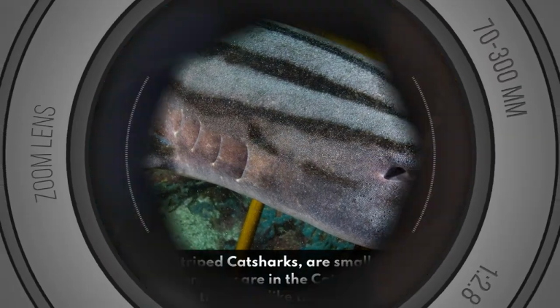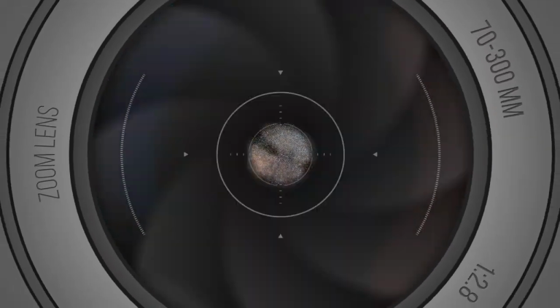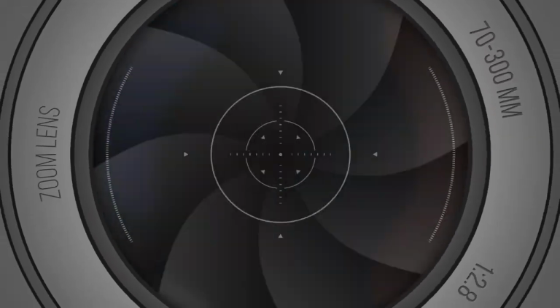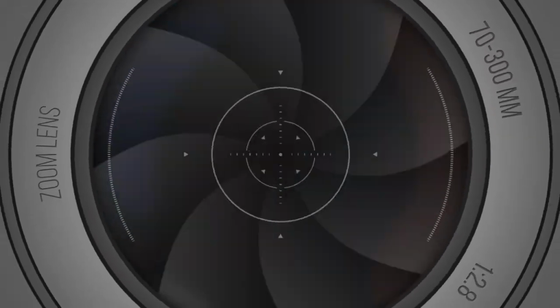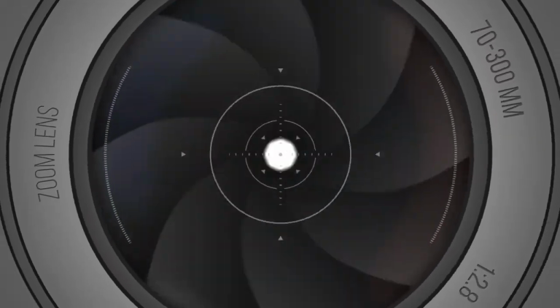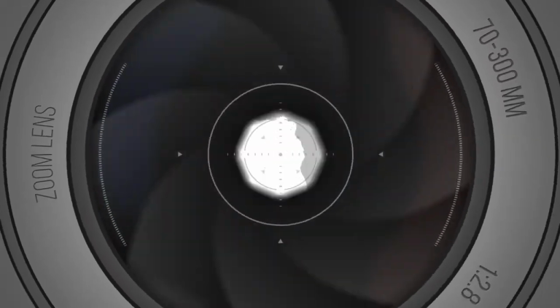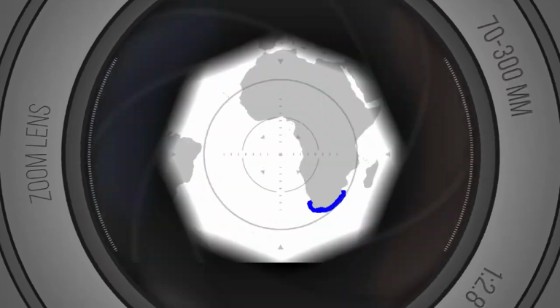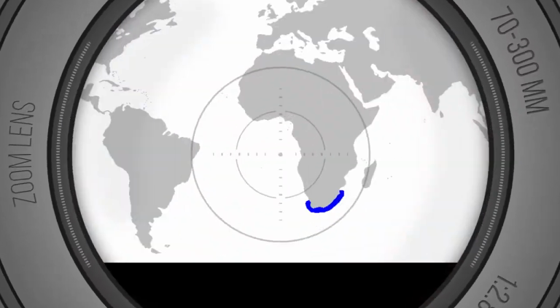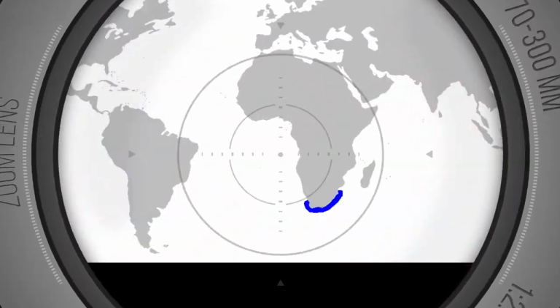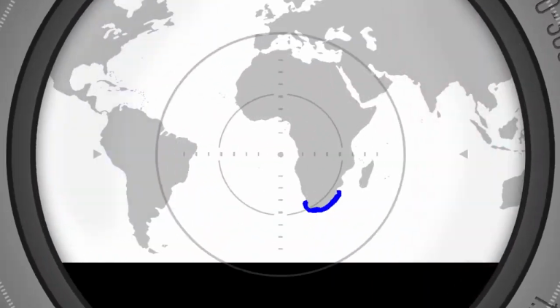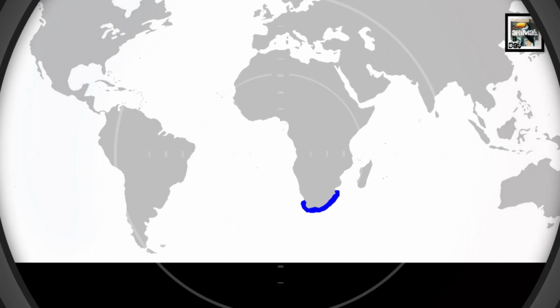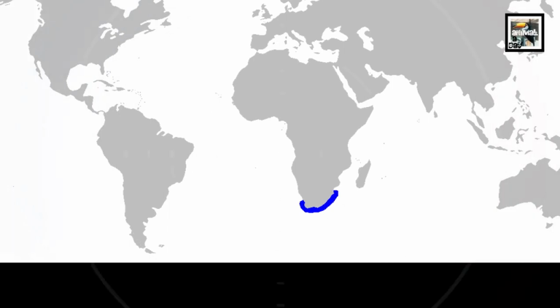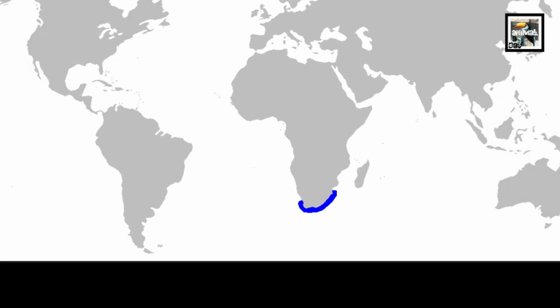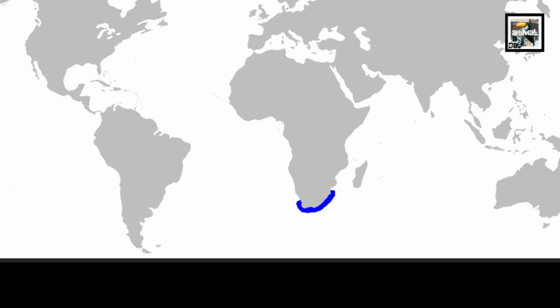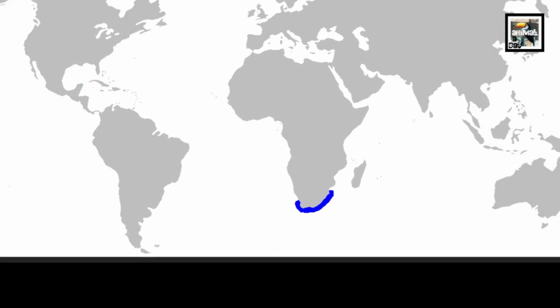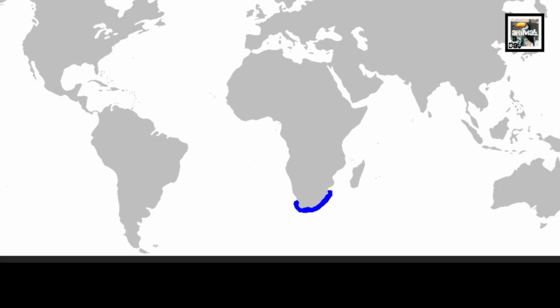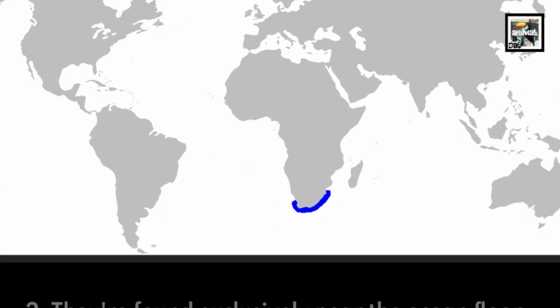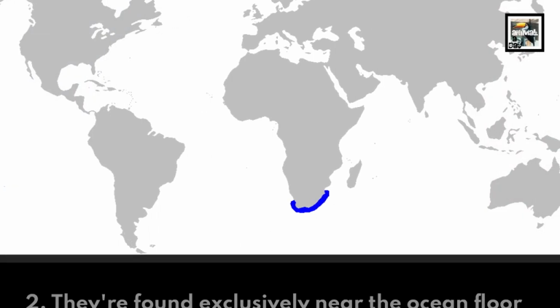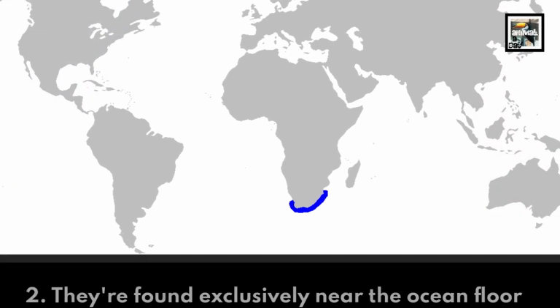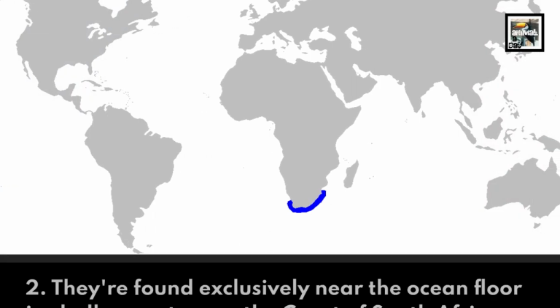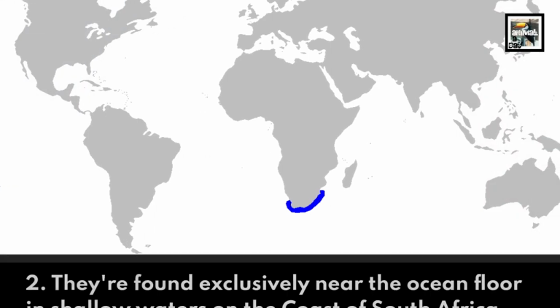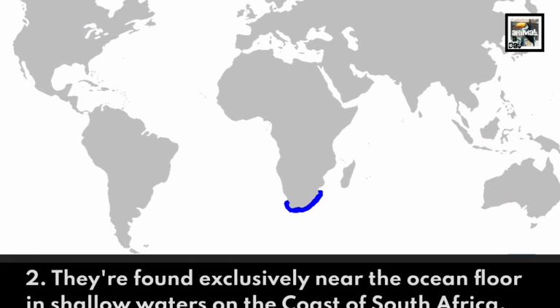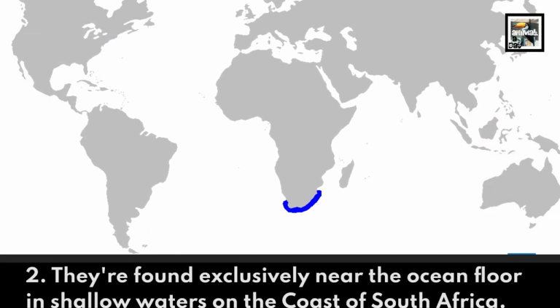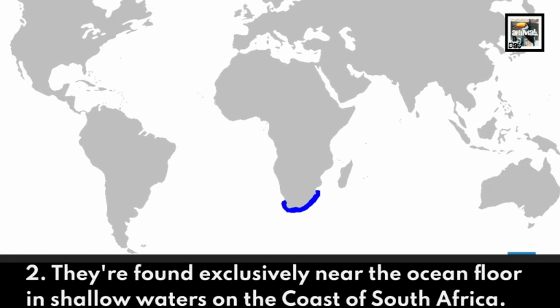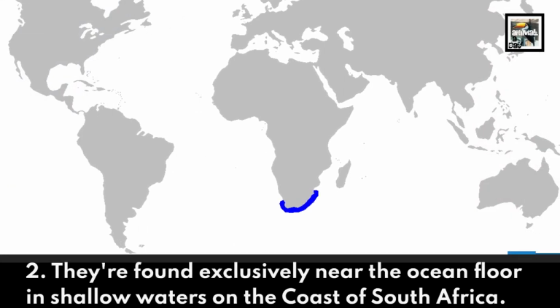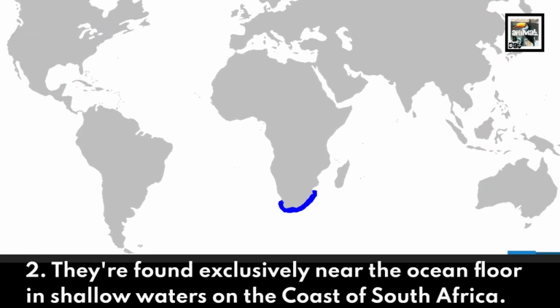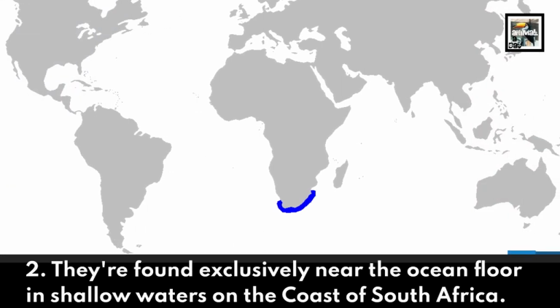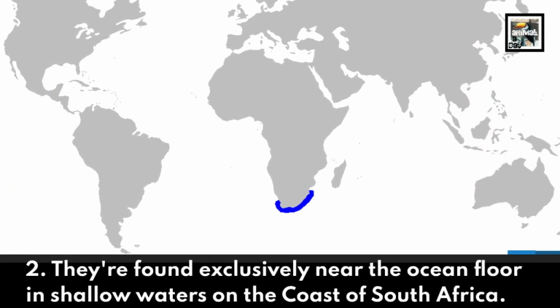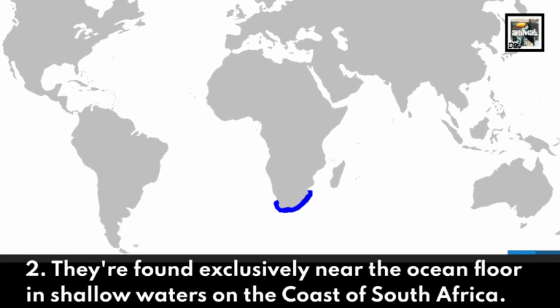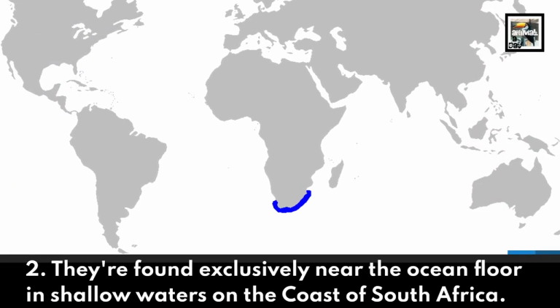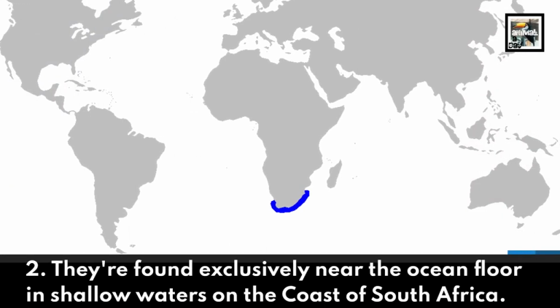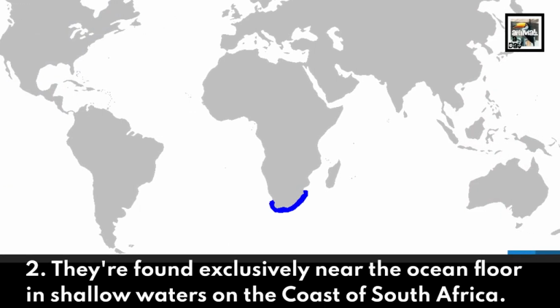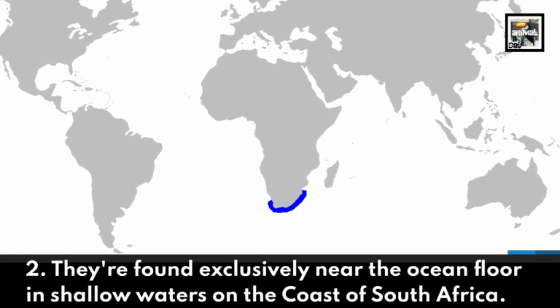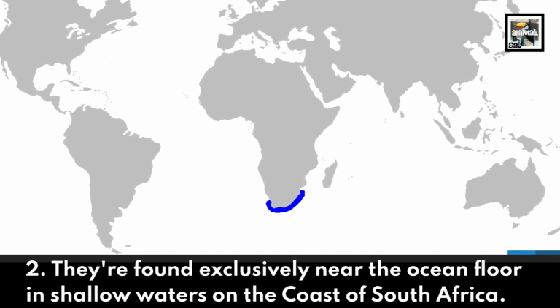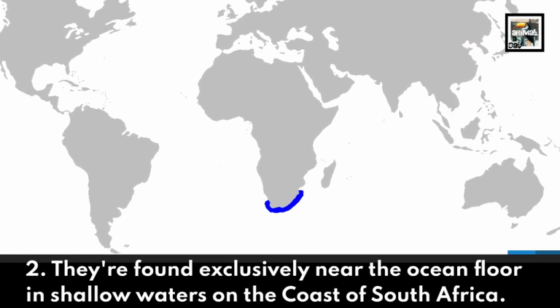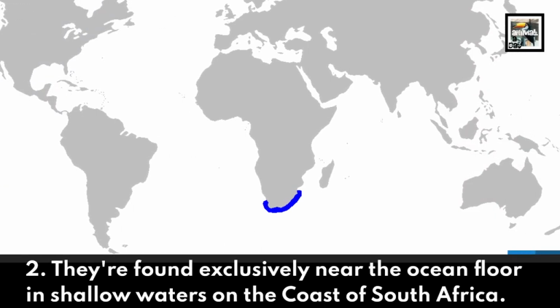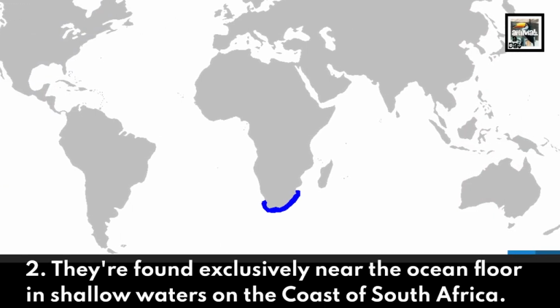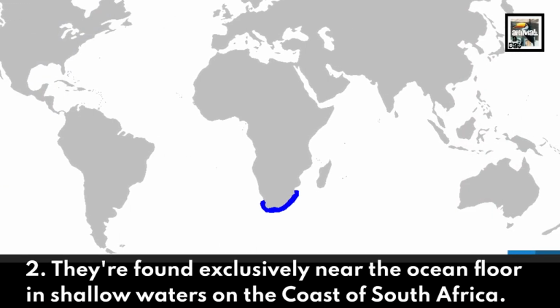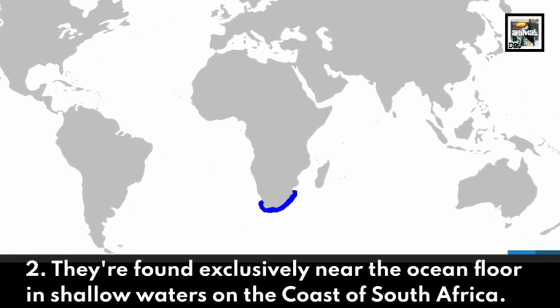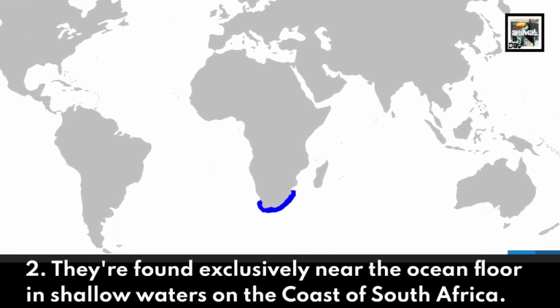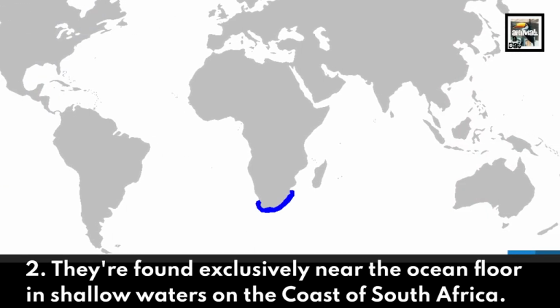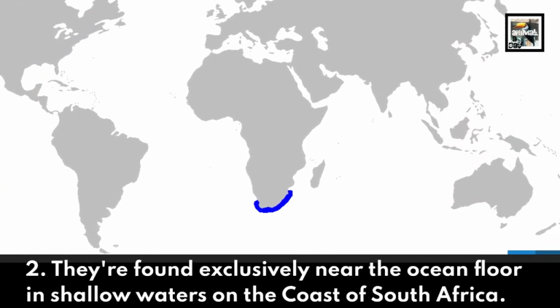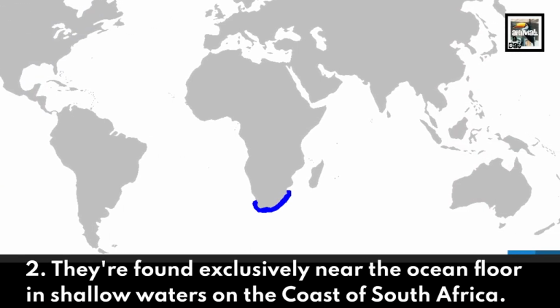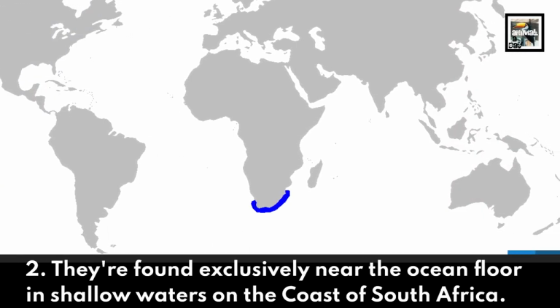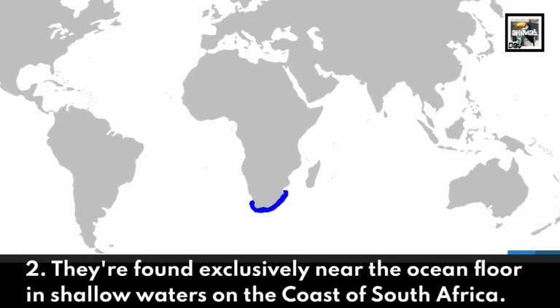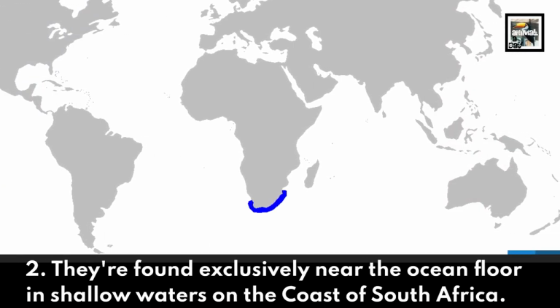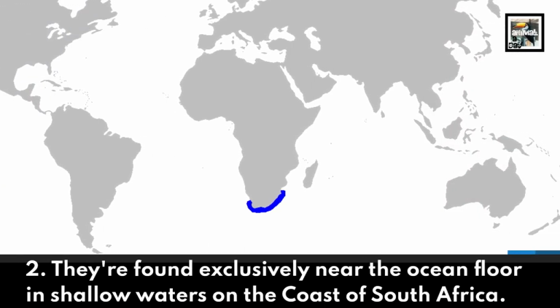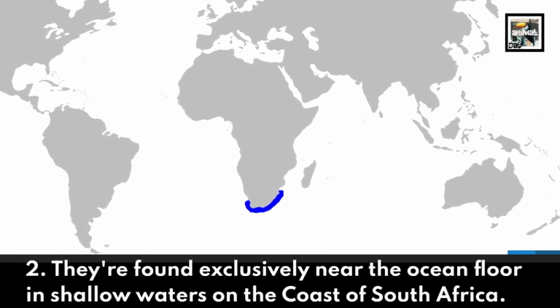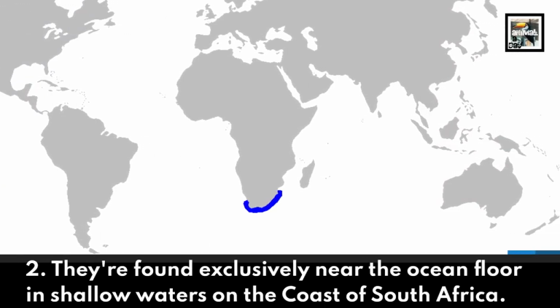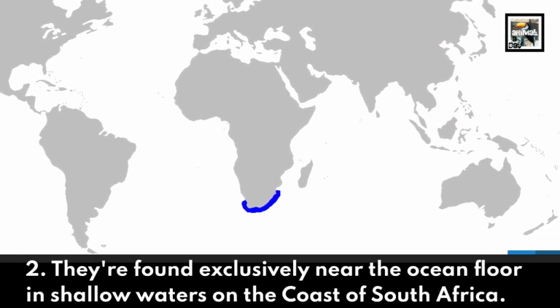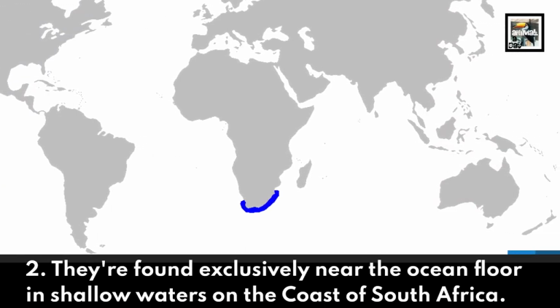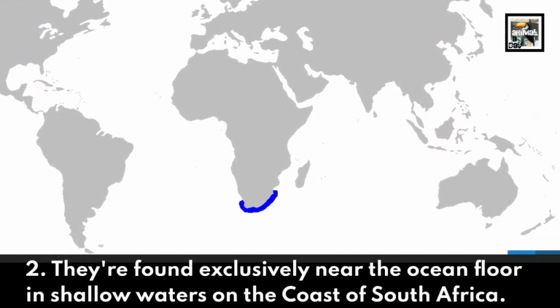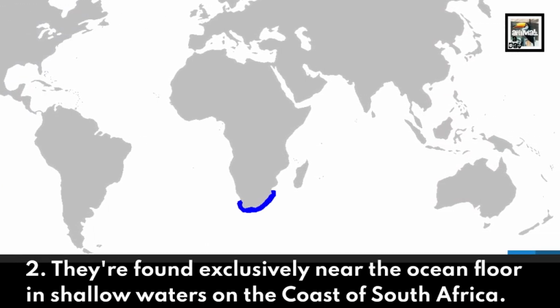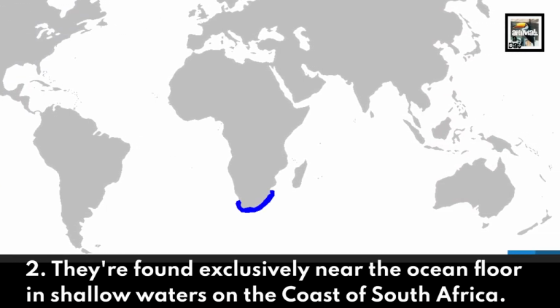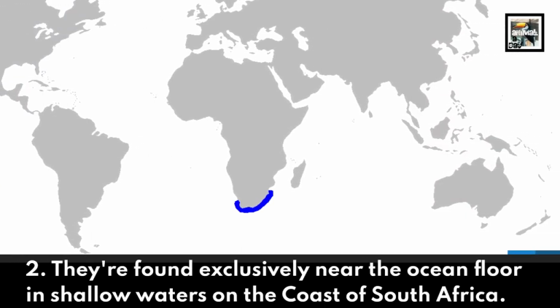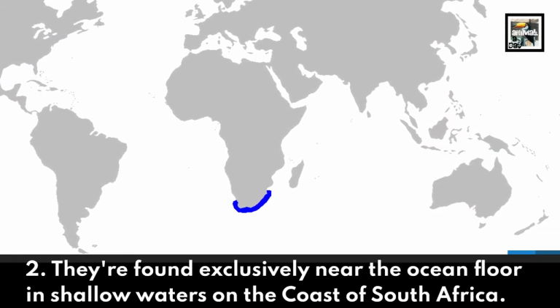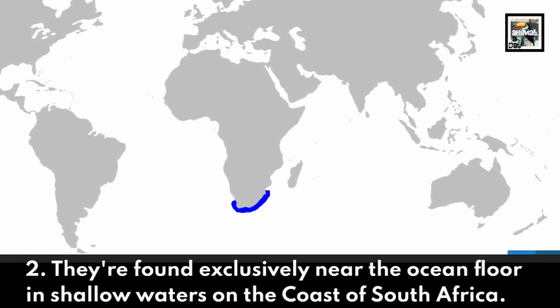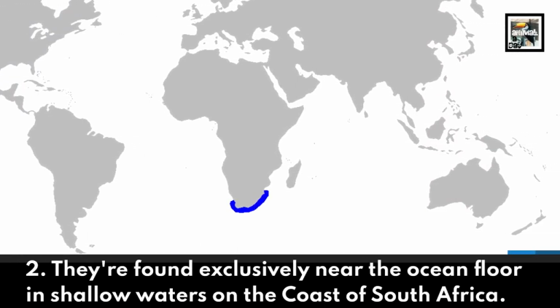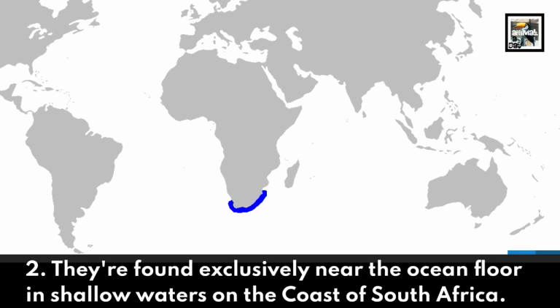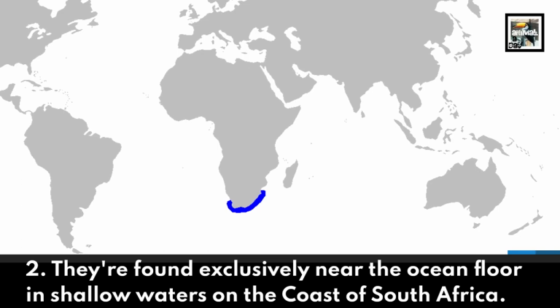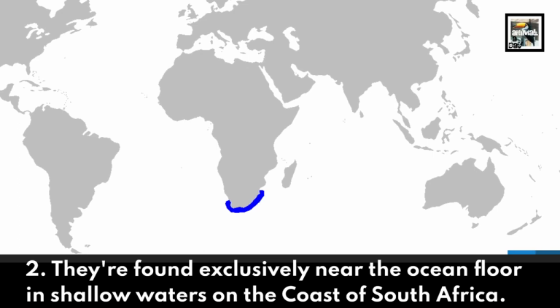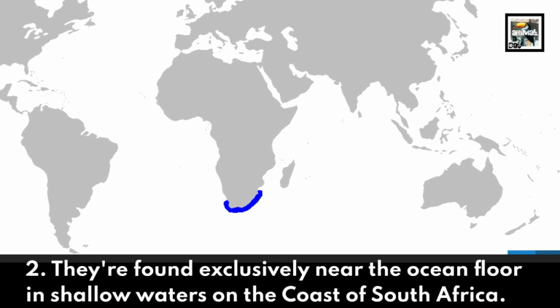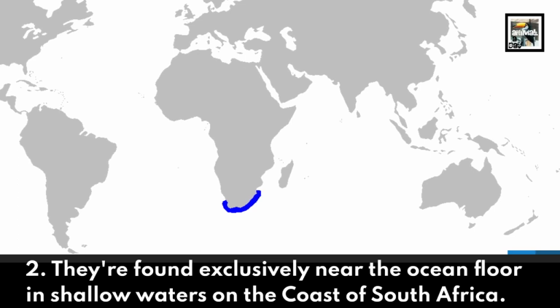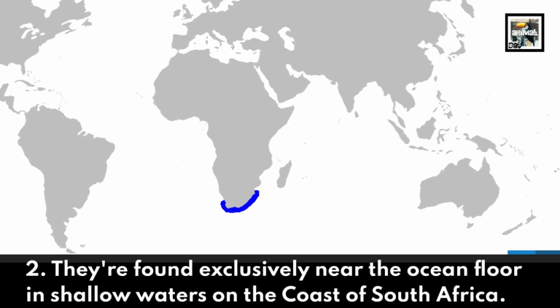They're found exclusively near the ocean floor in shallow waters on the coast of South Africa.